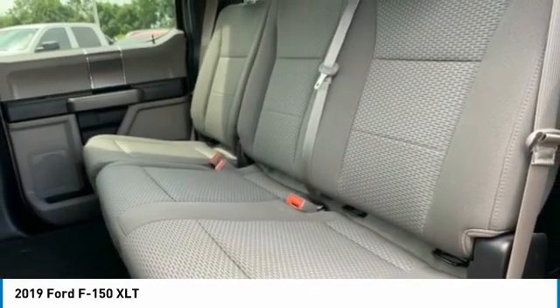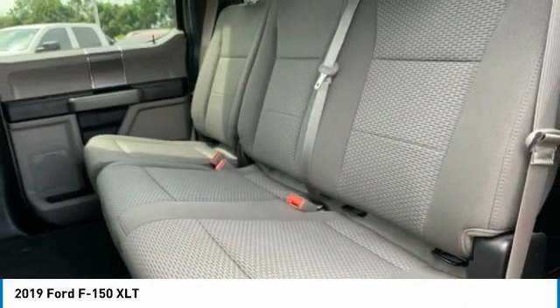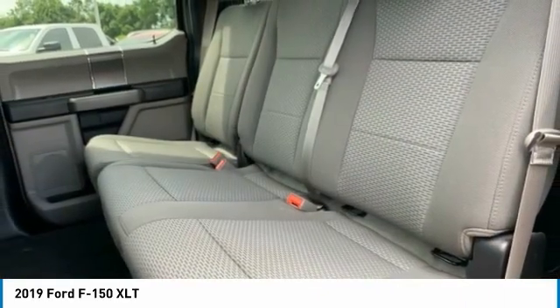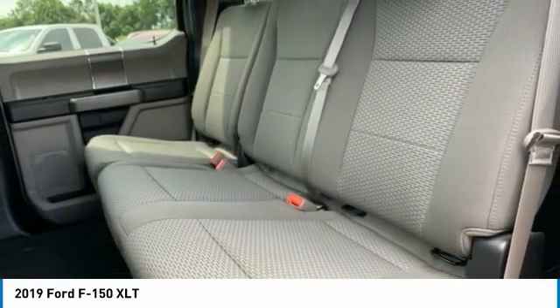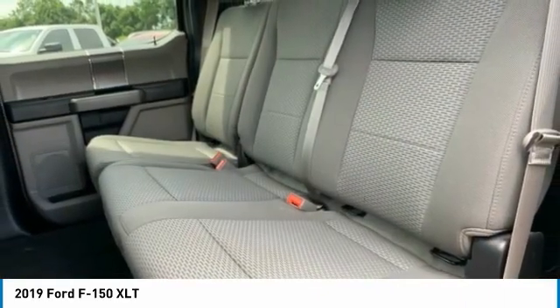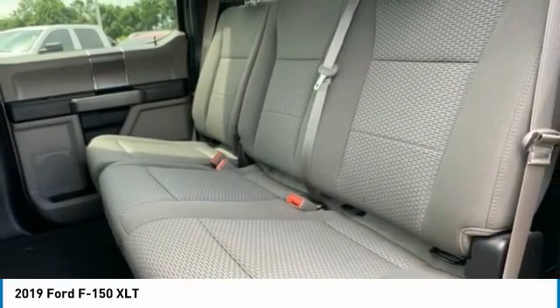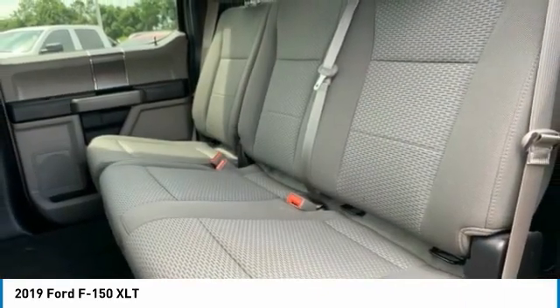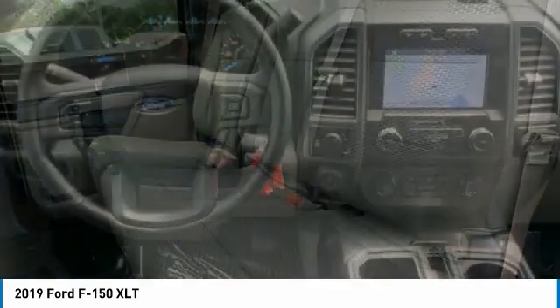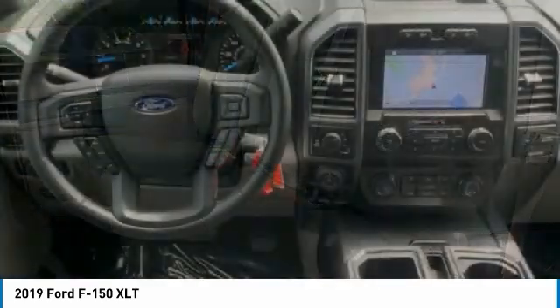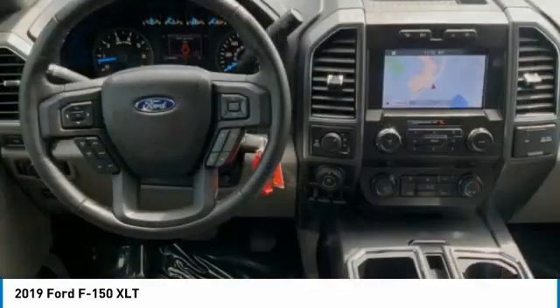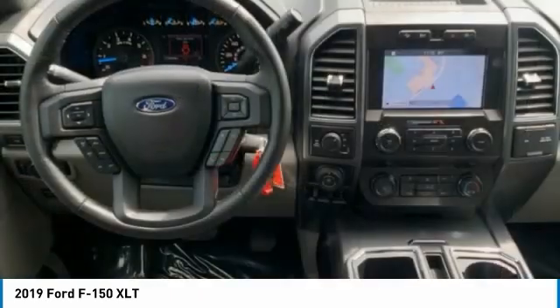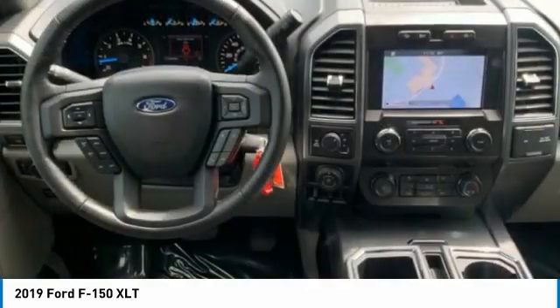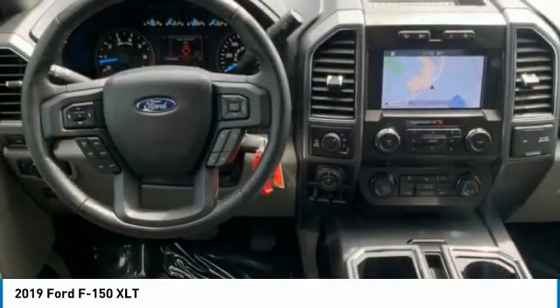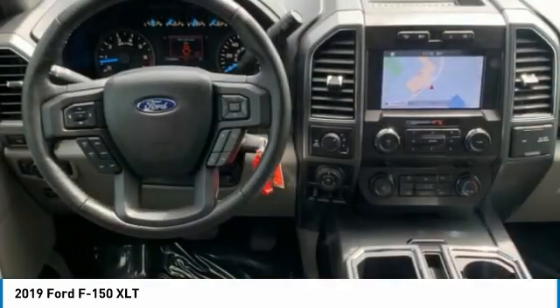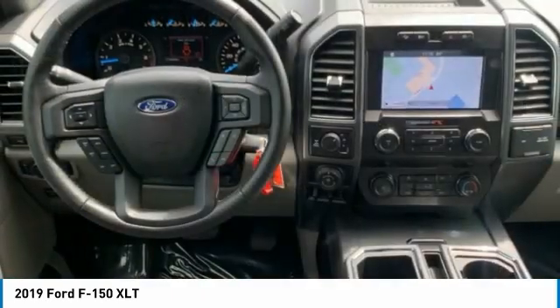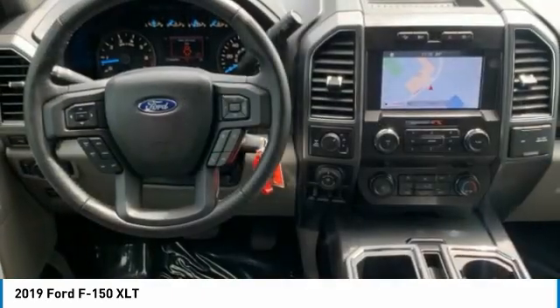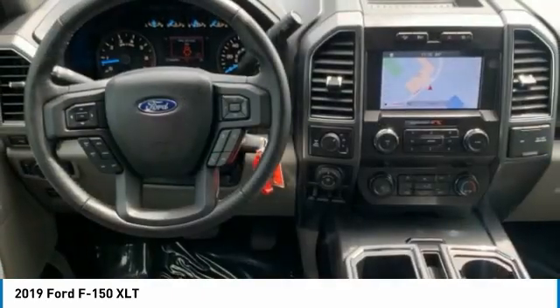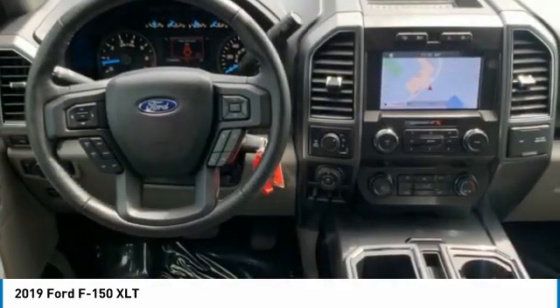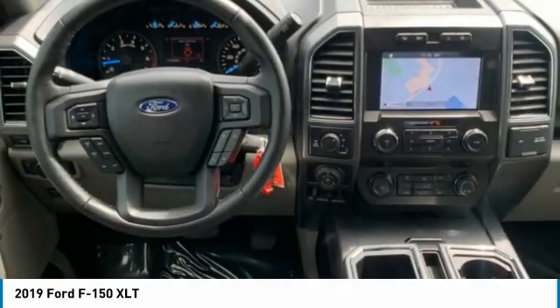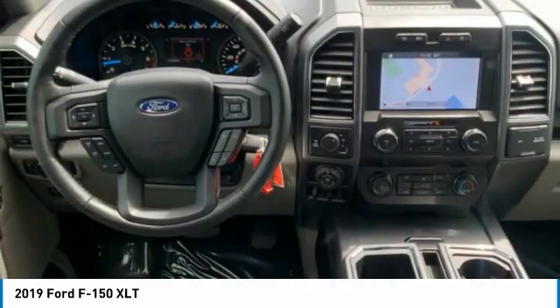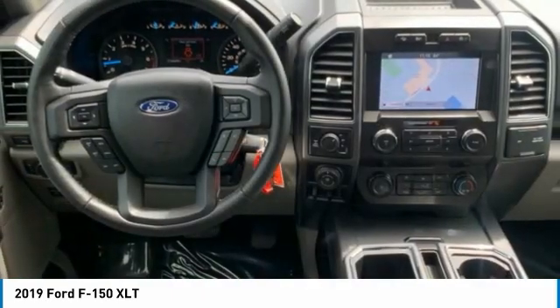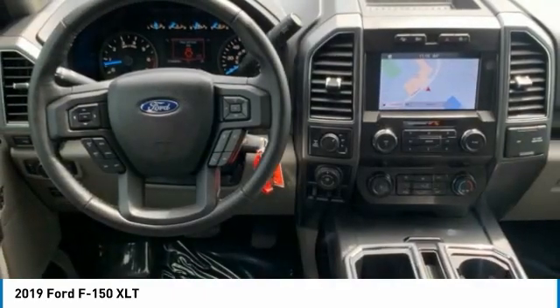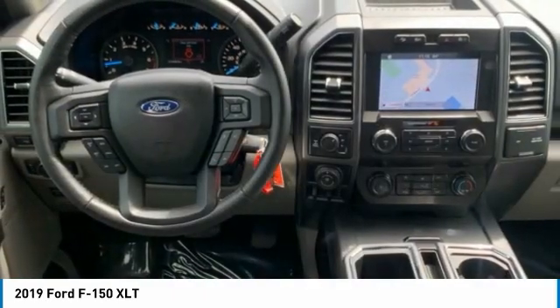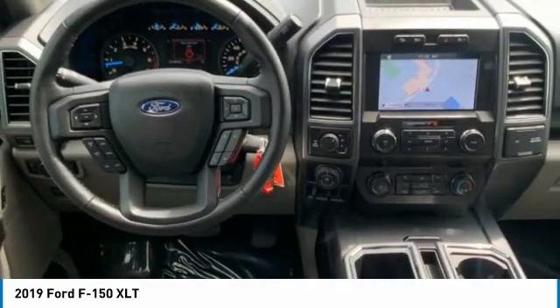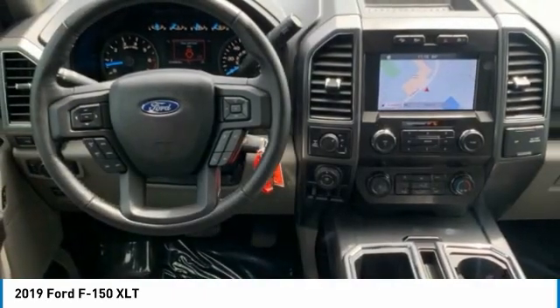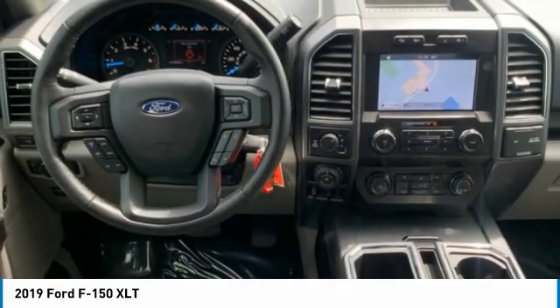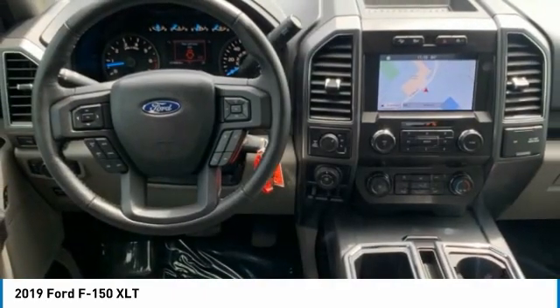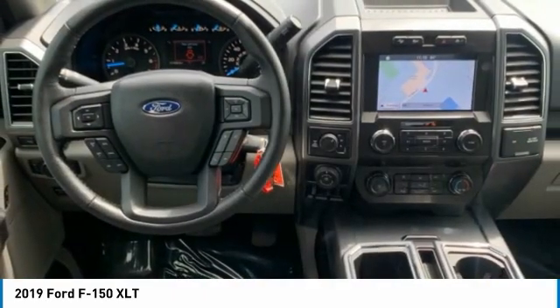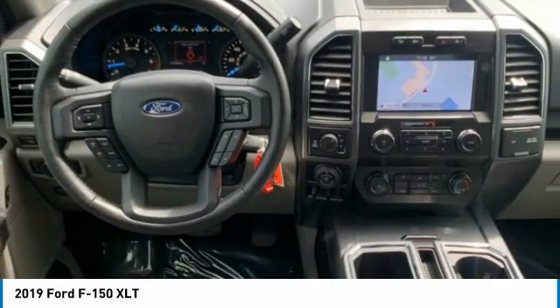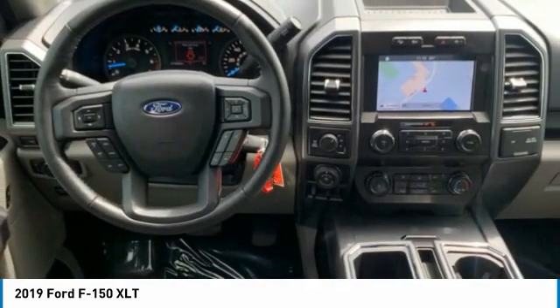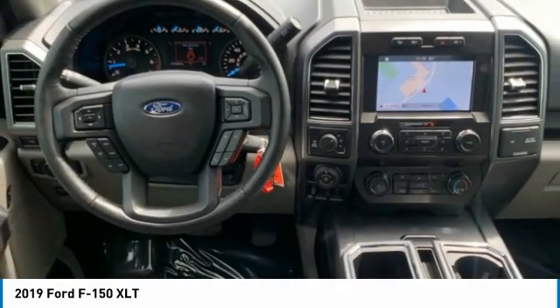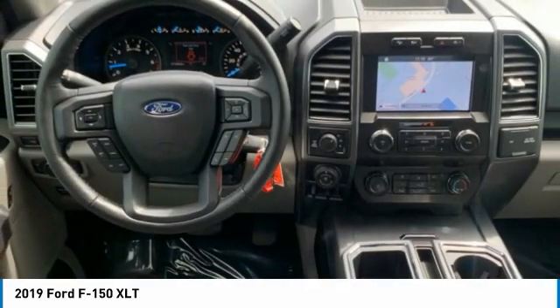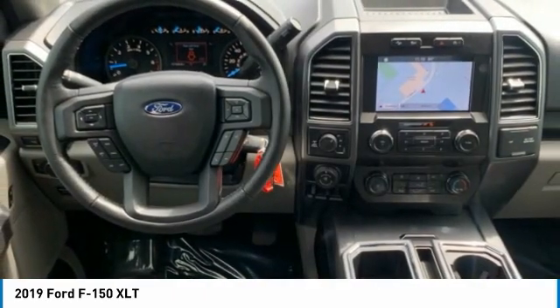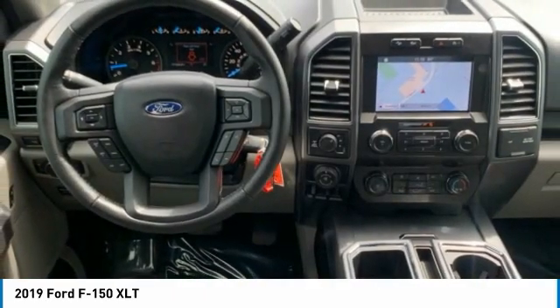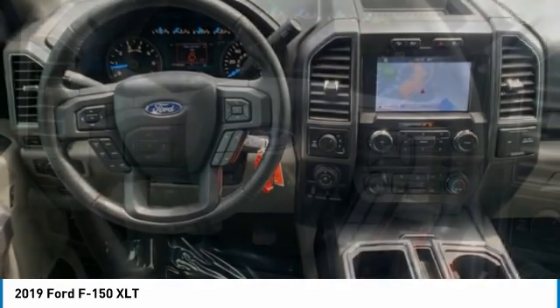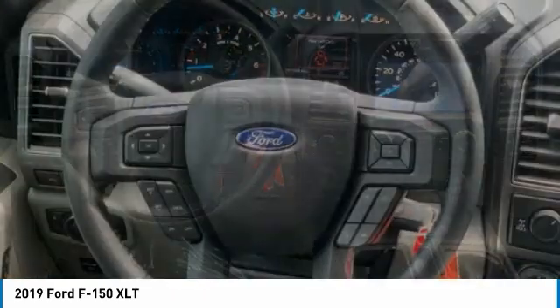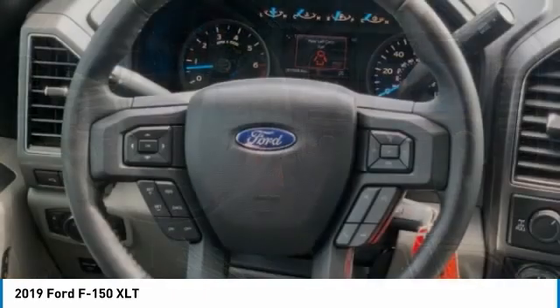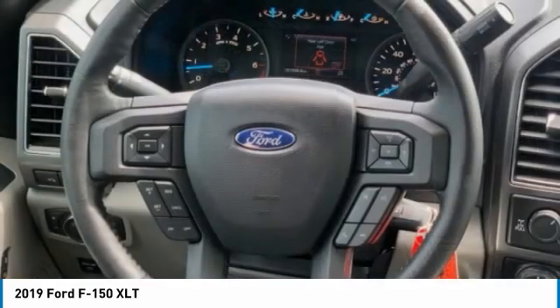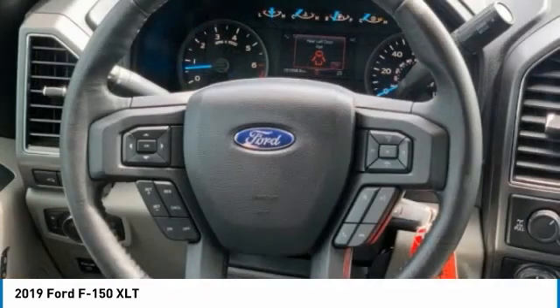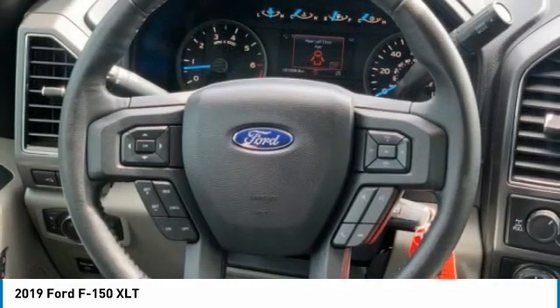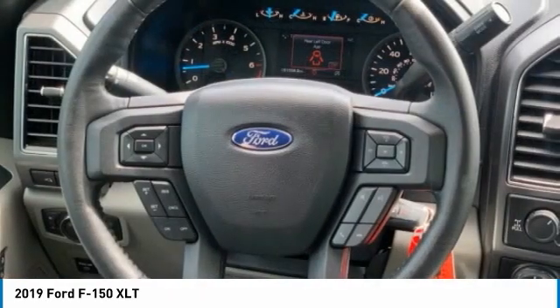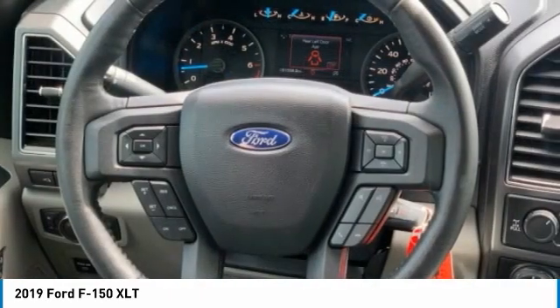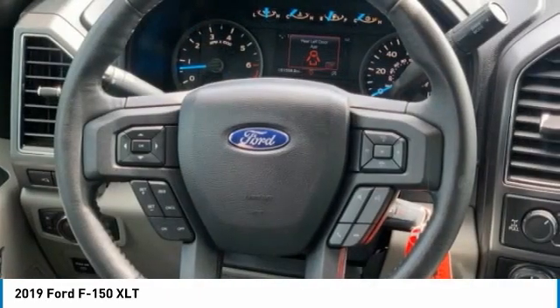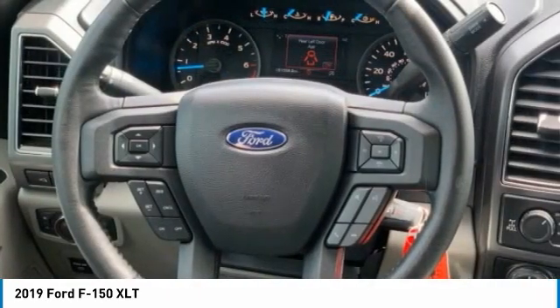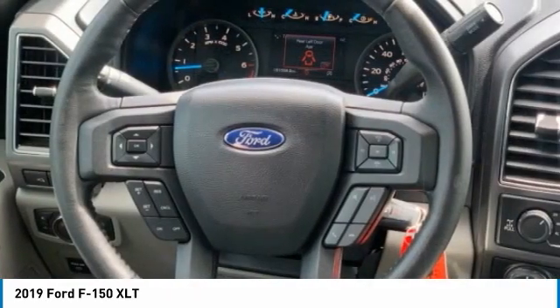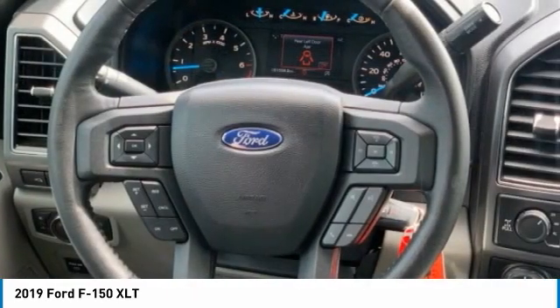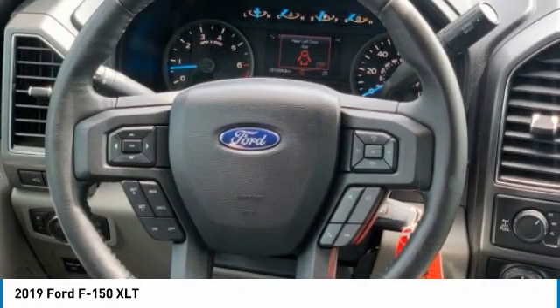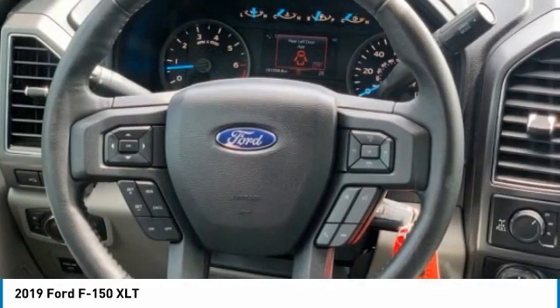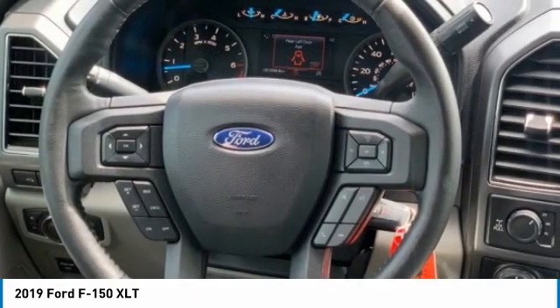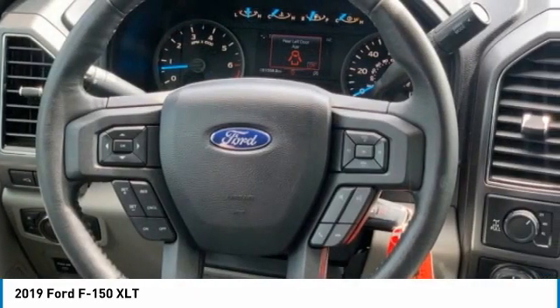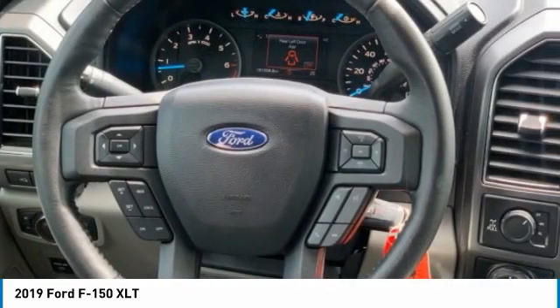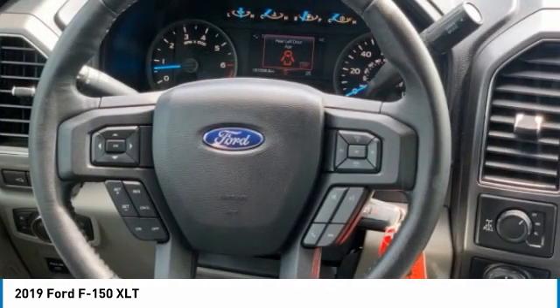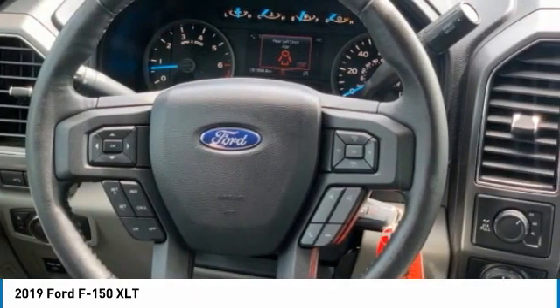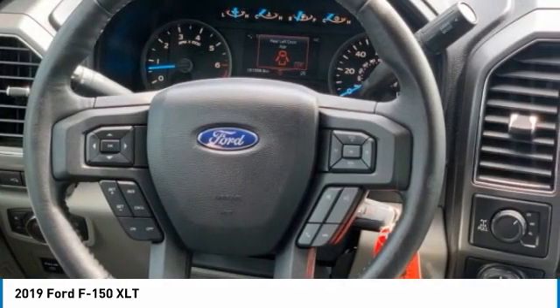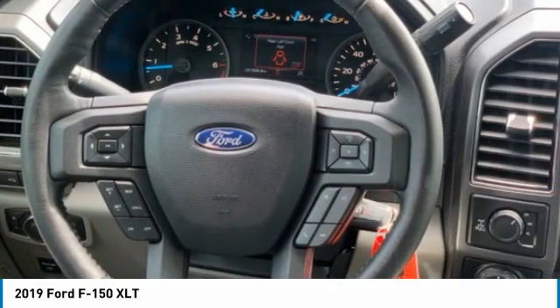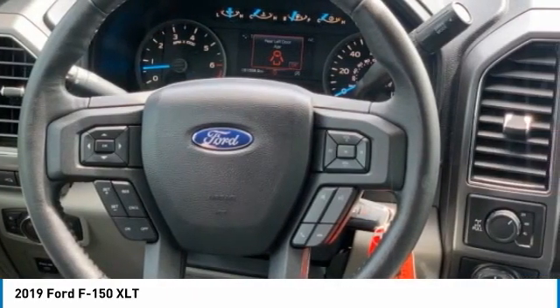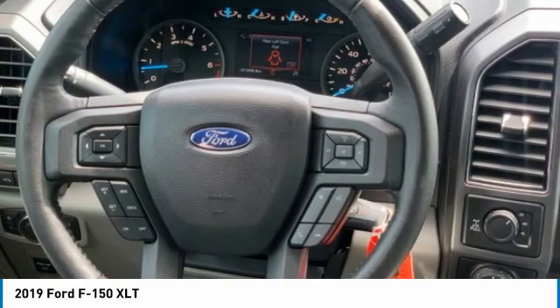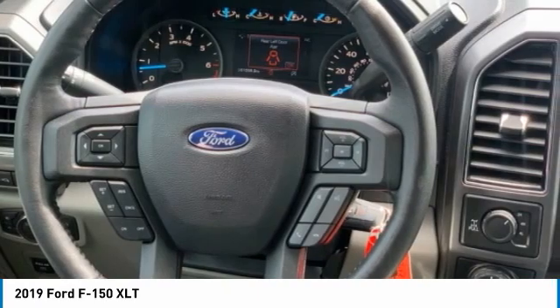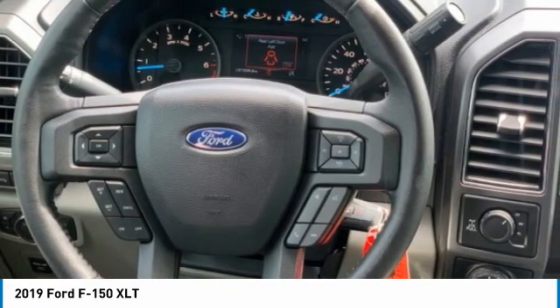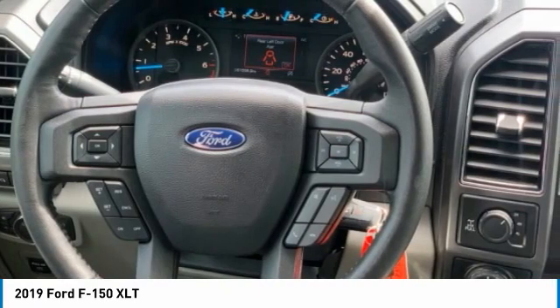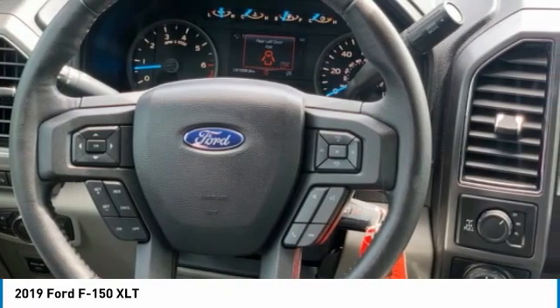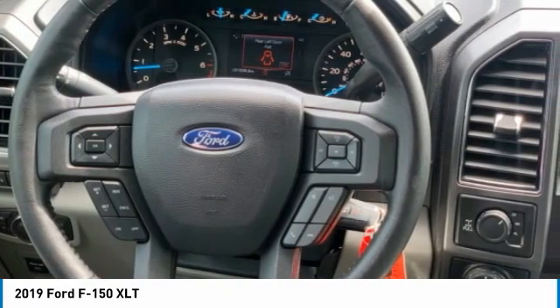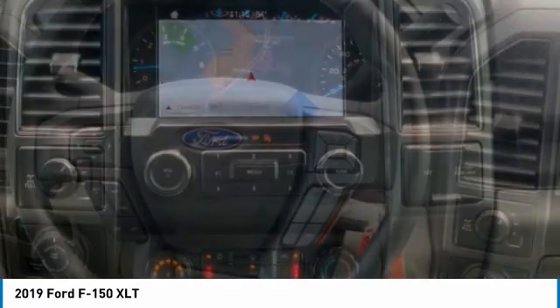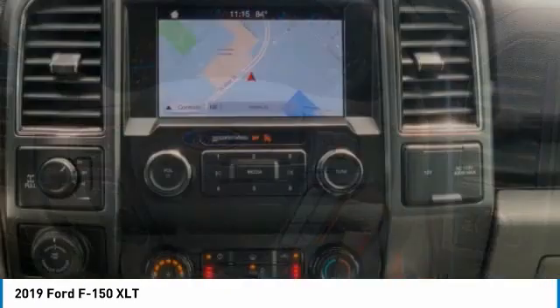Front wheel independent suspension. If you like it online, you'll love it in your driveway. Take it for a spin today.